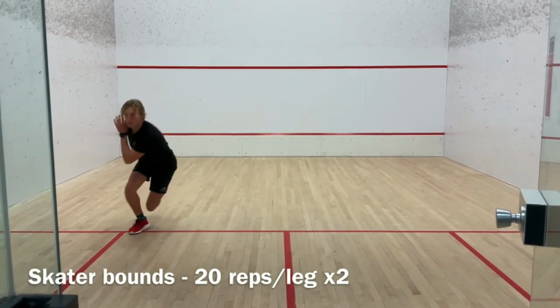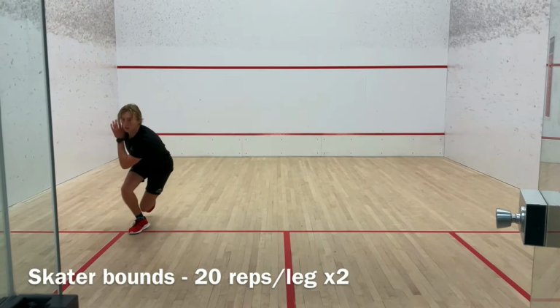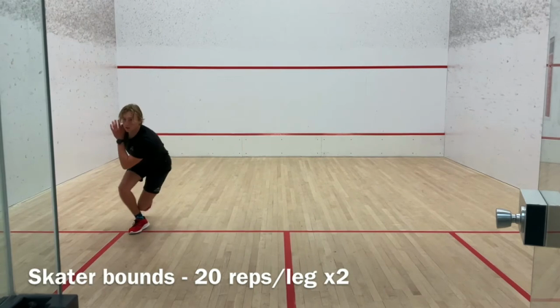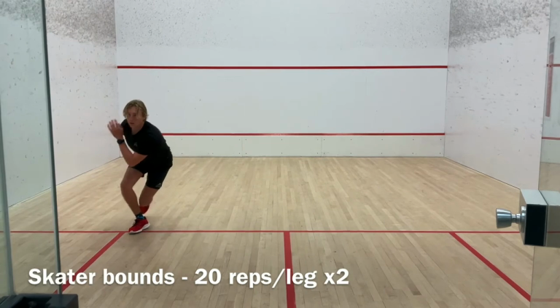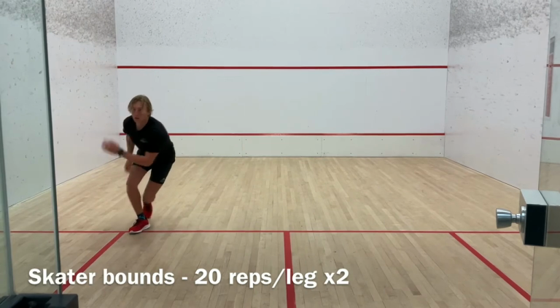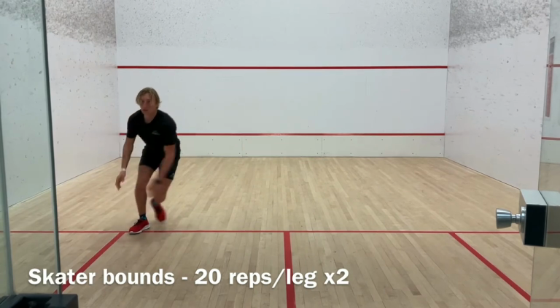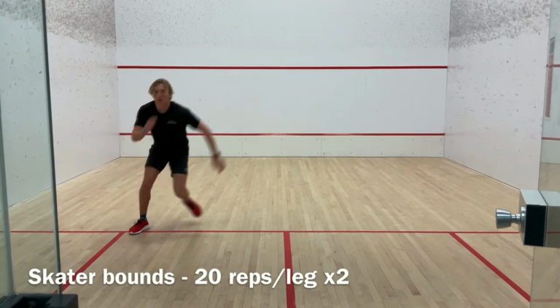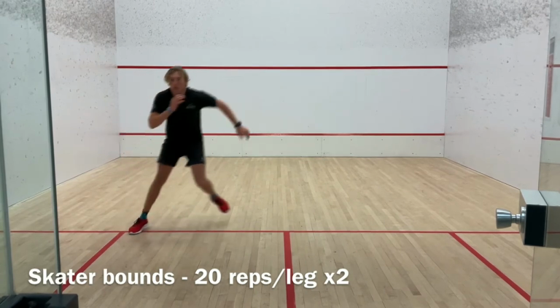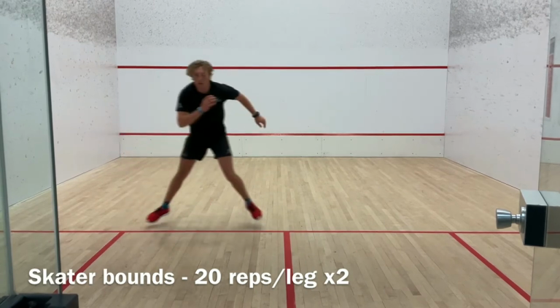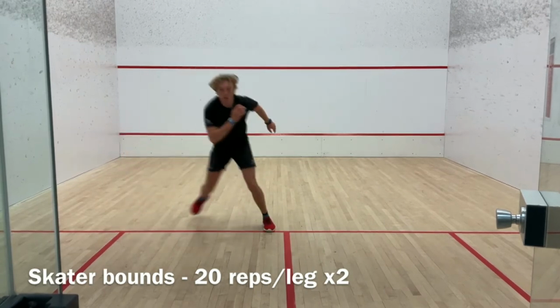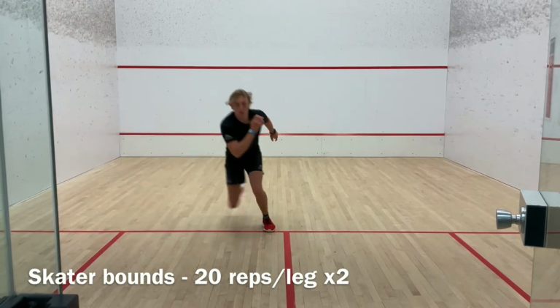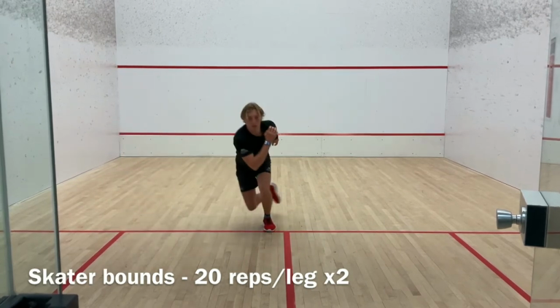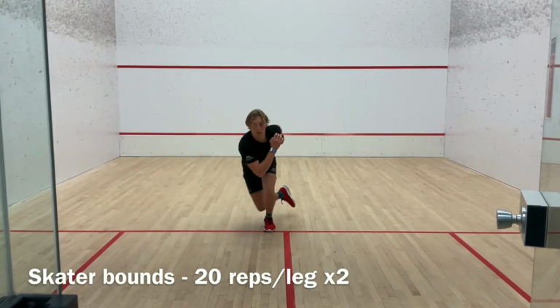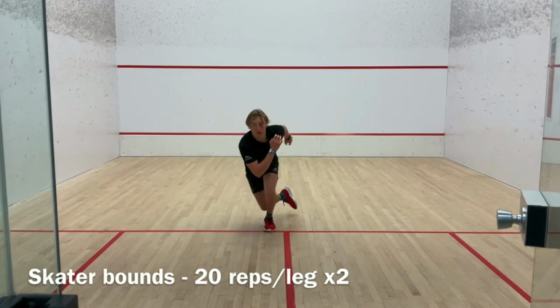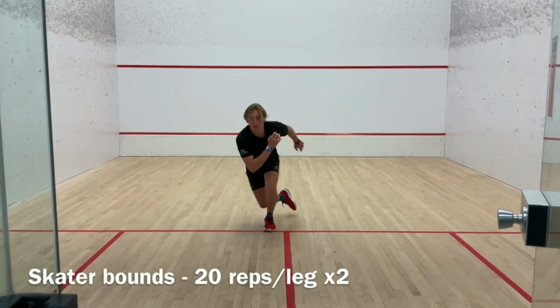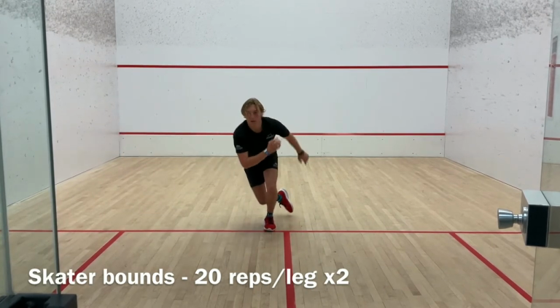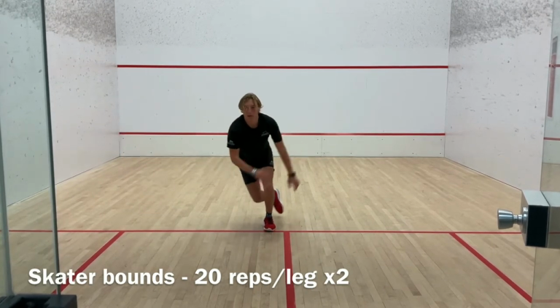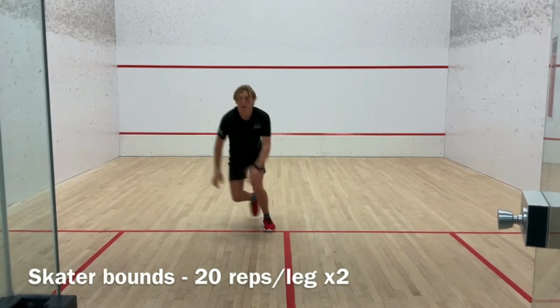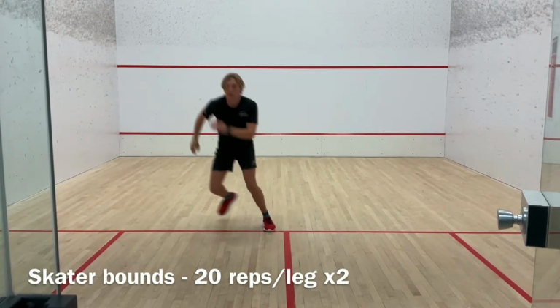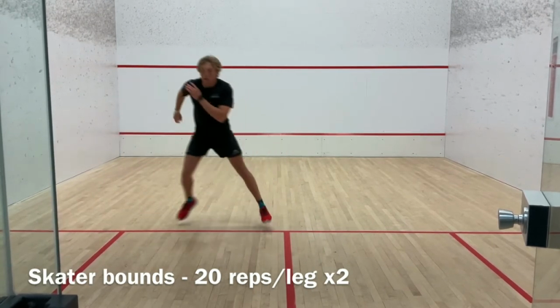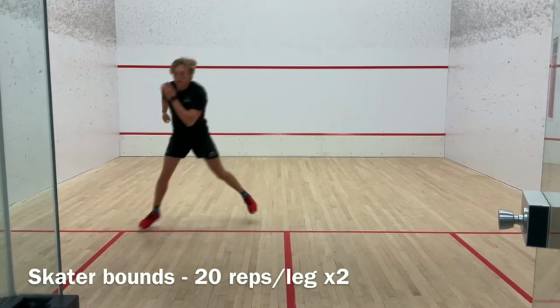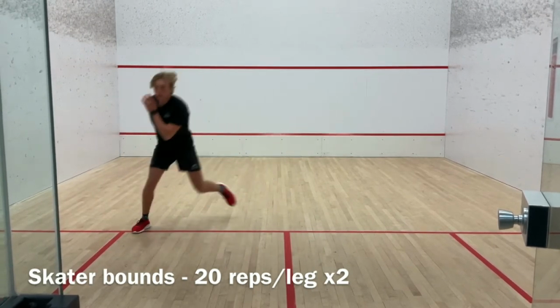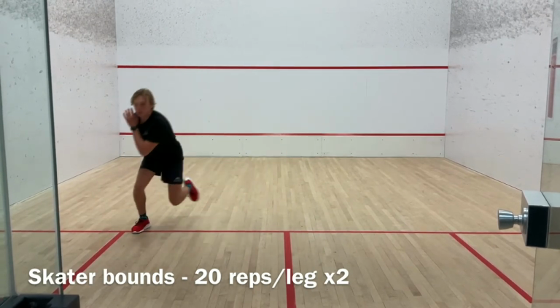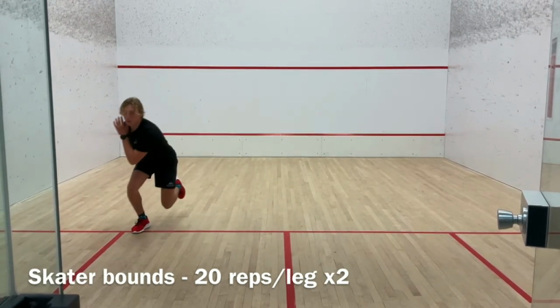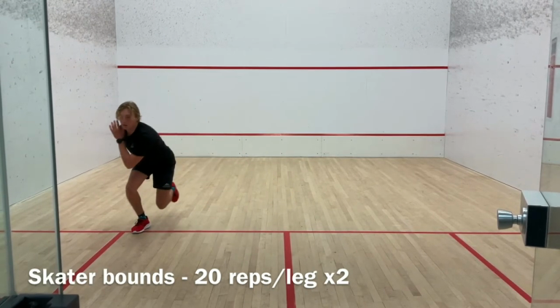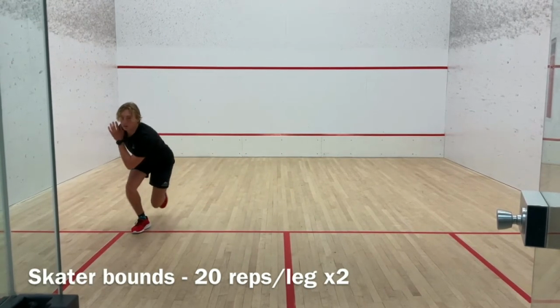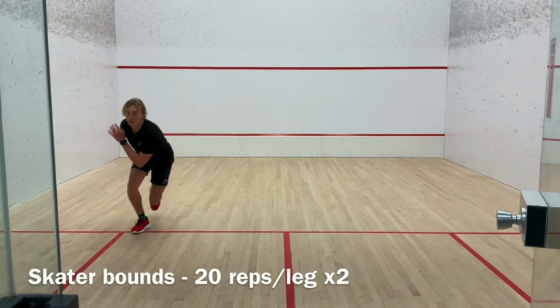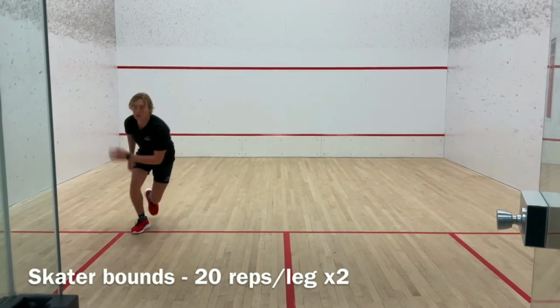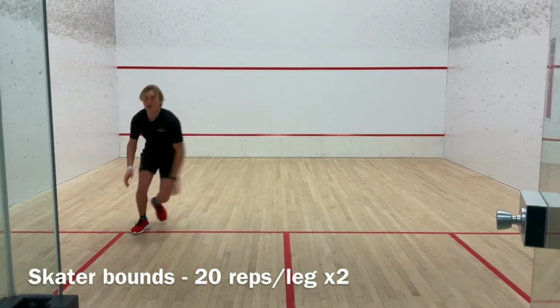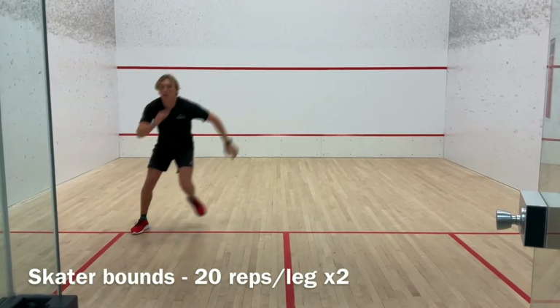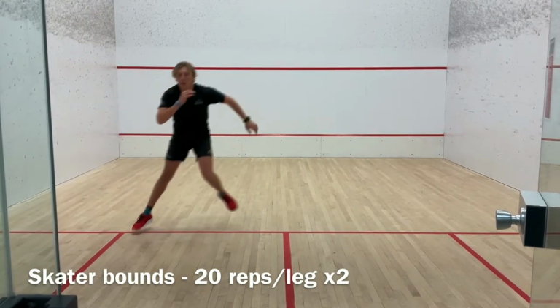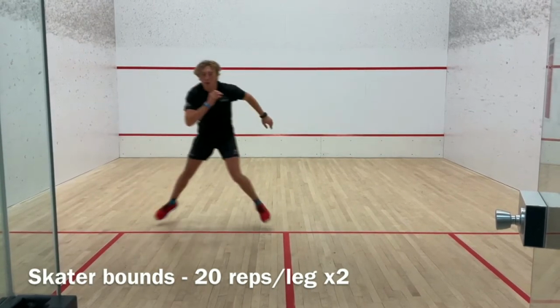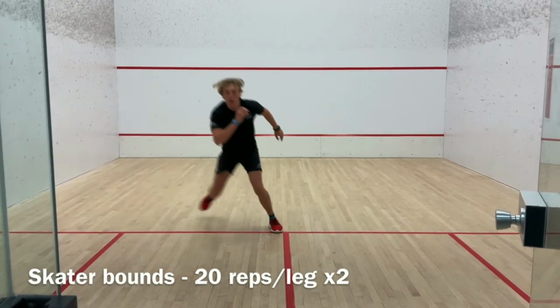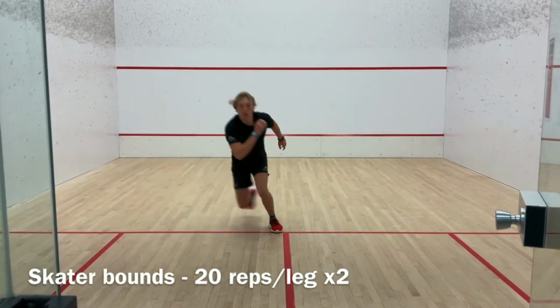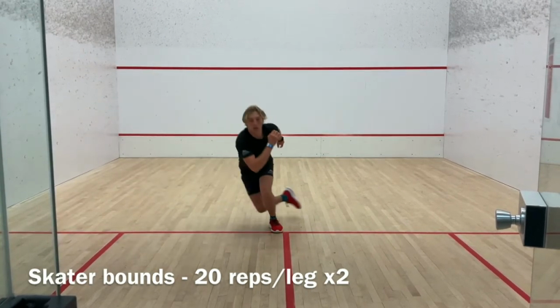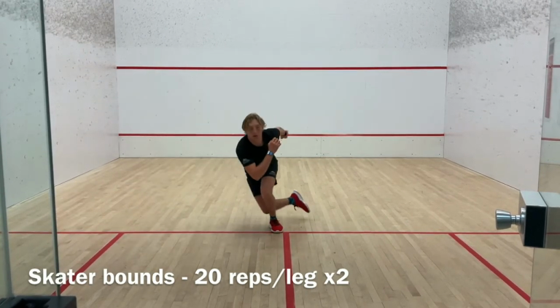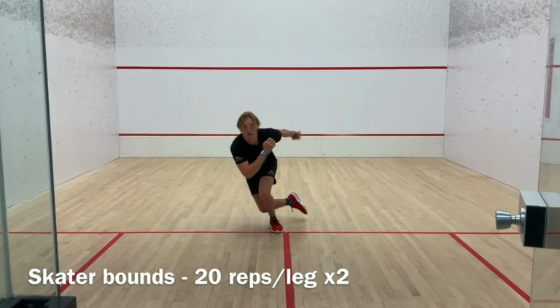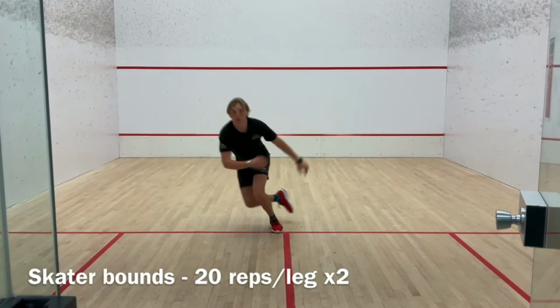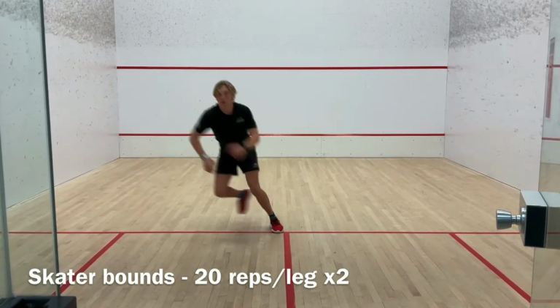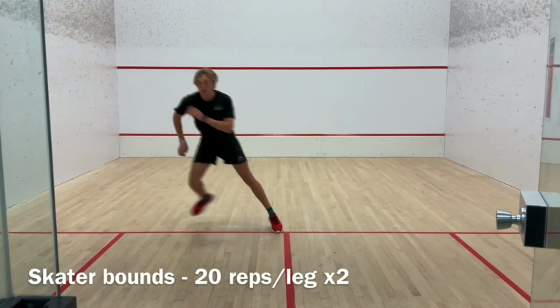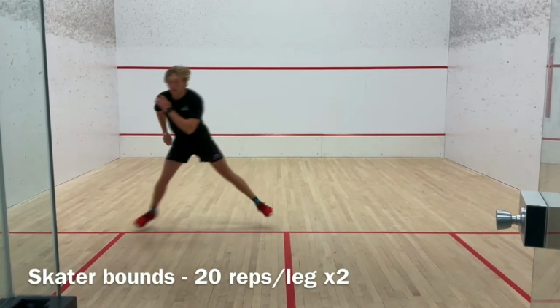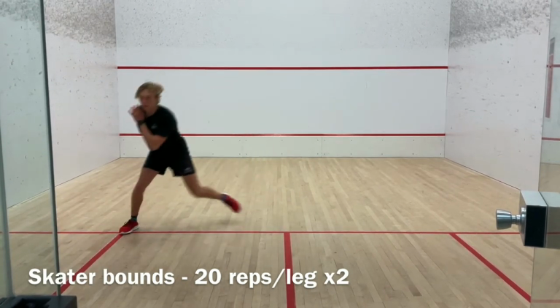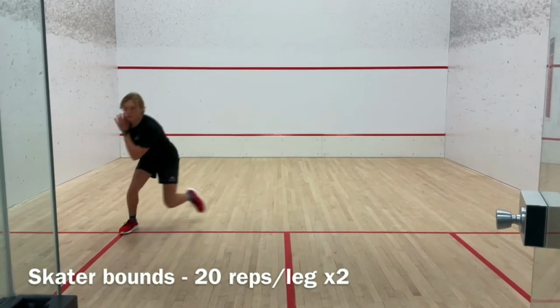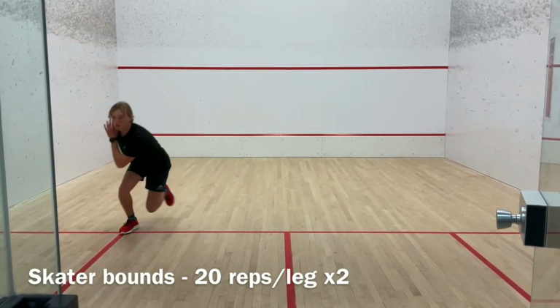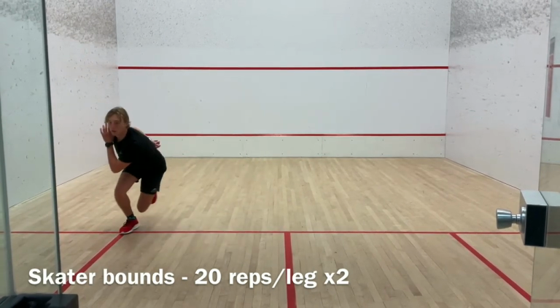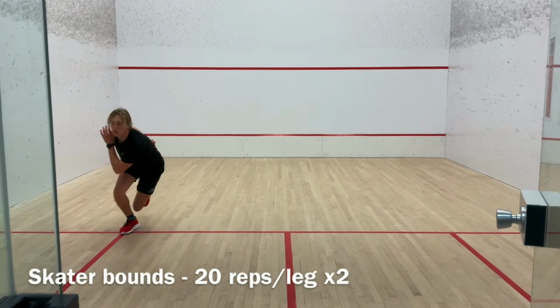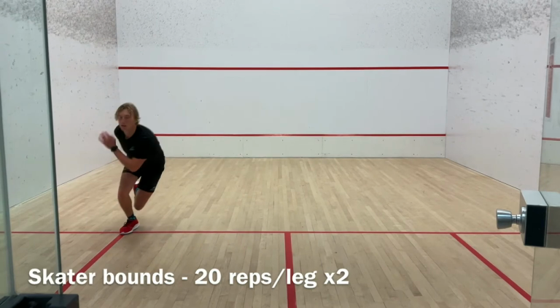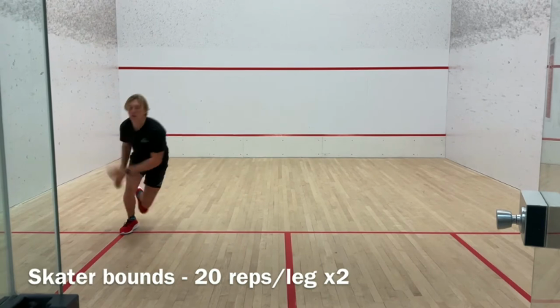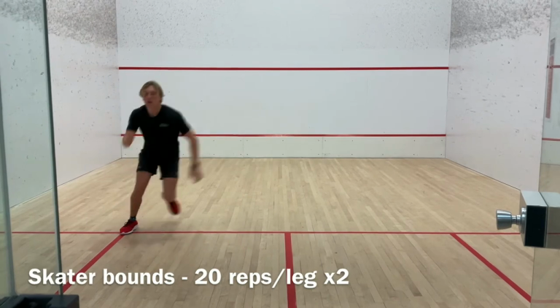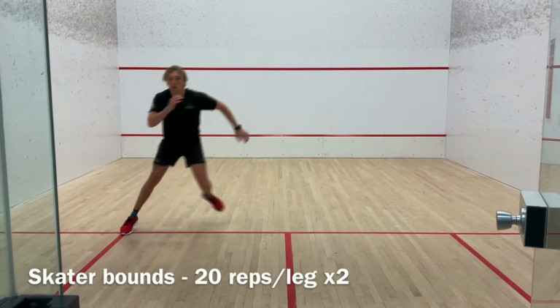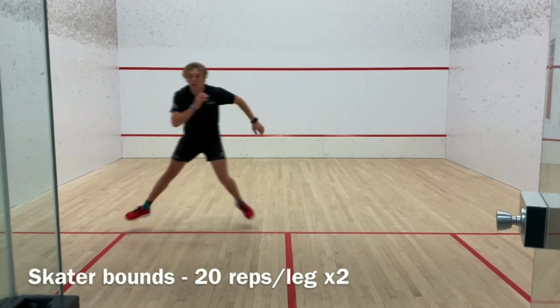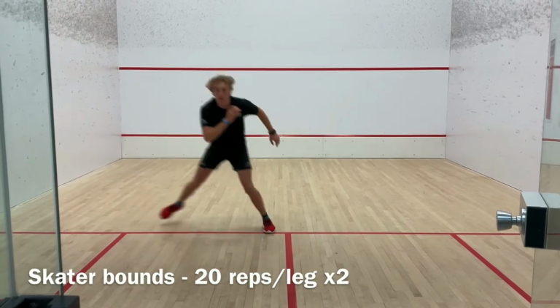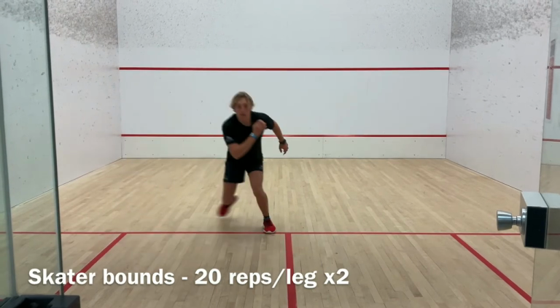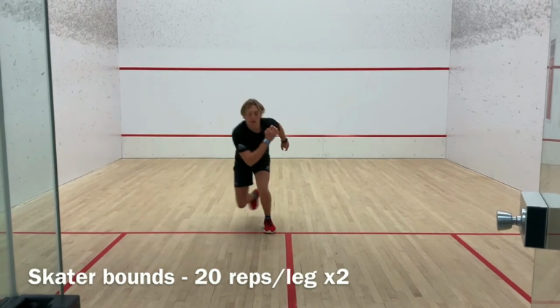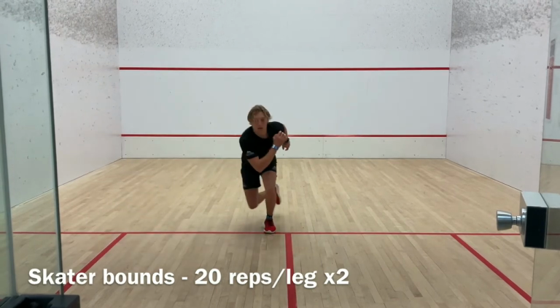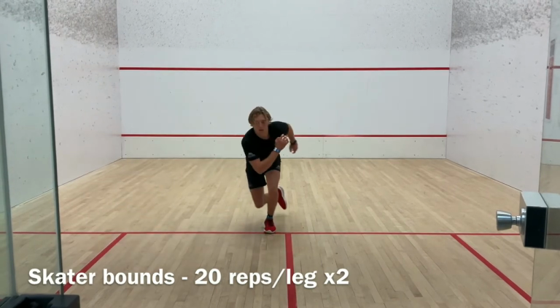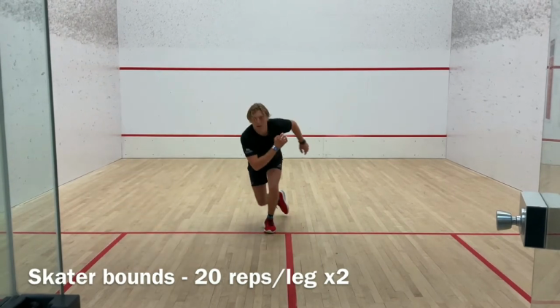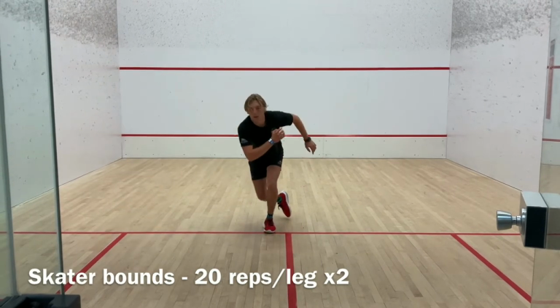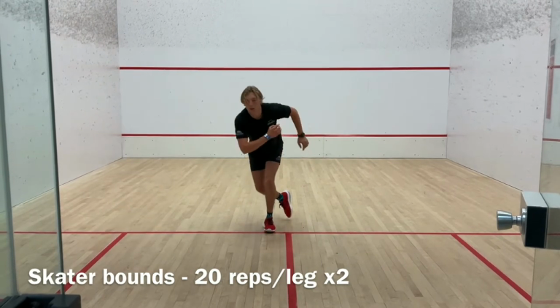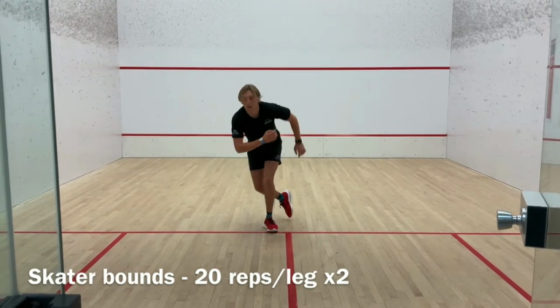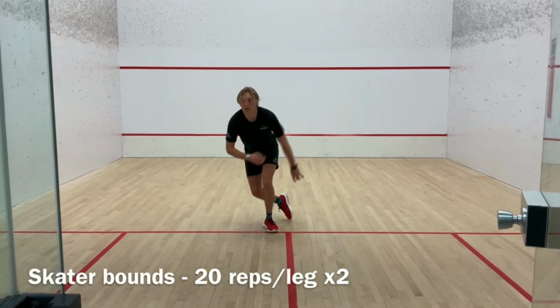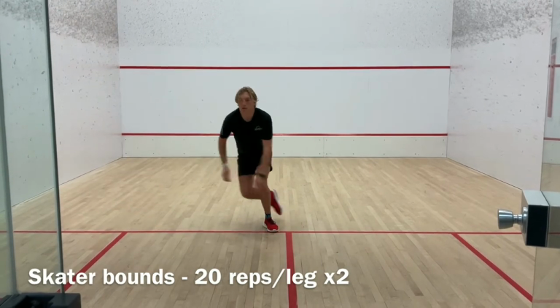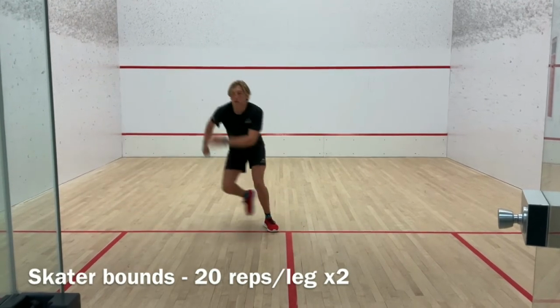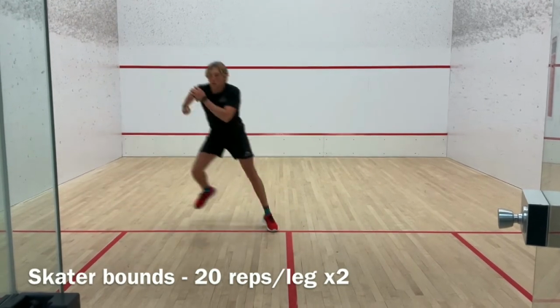This exercise works the quads, abductors, glutes, and hamstrings, and plays a key role in warming up our aerobic system.